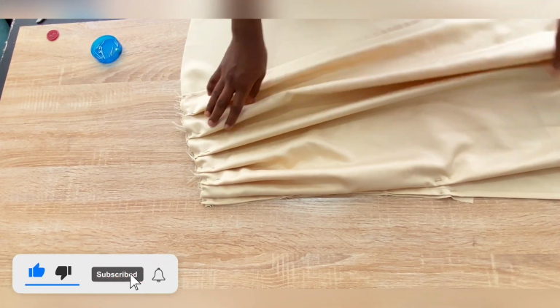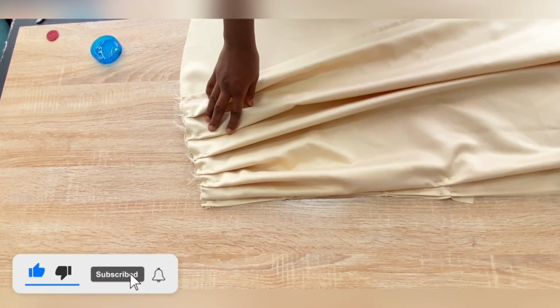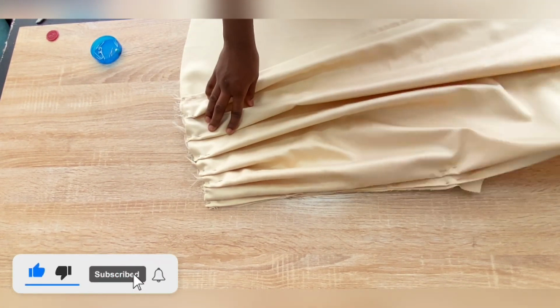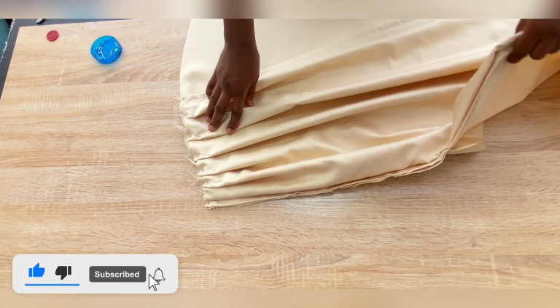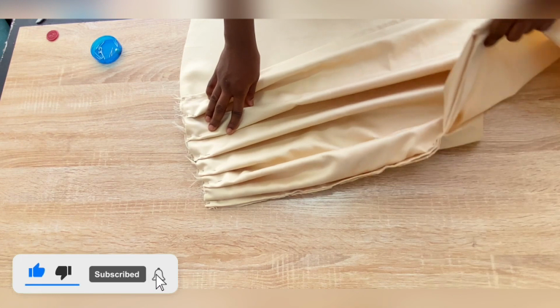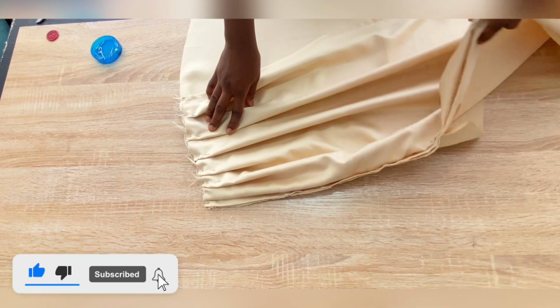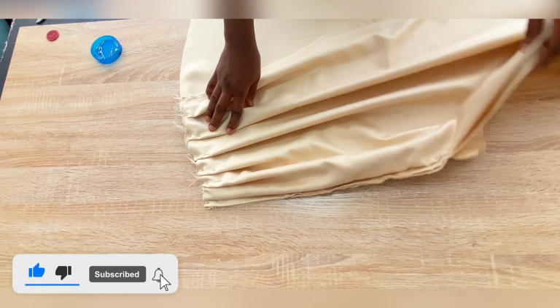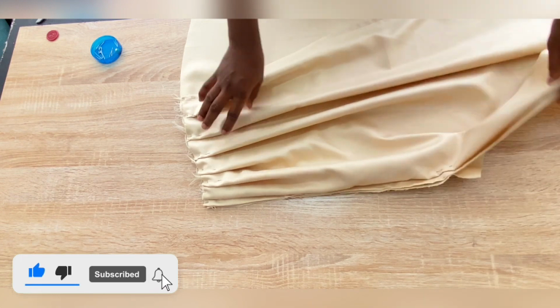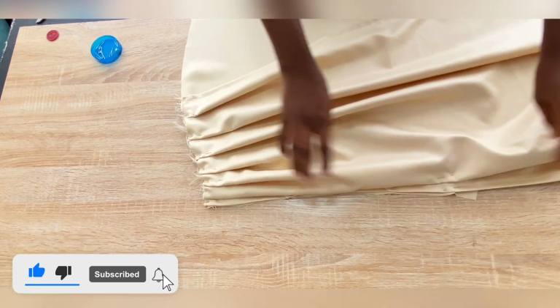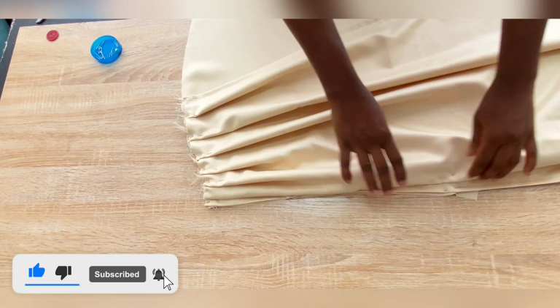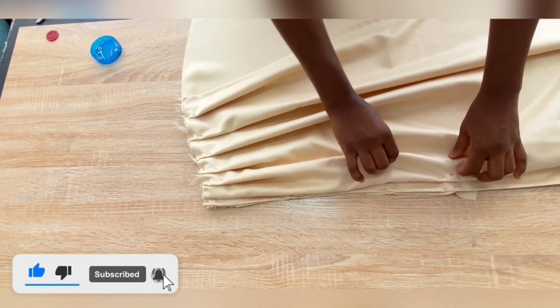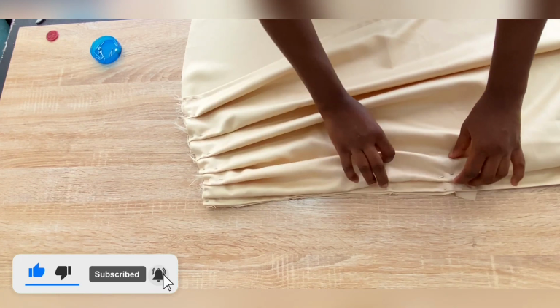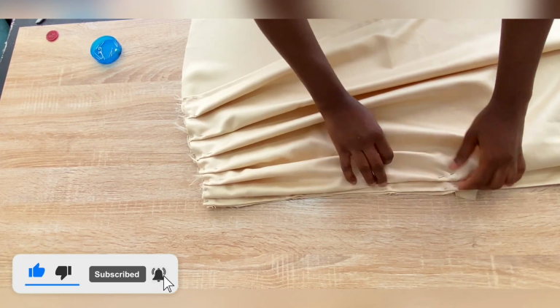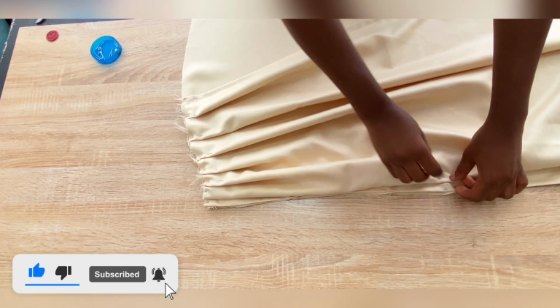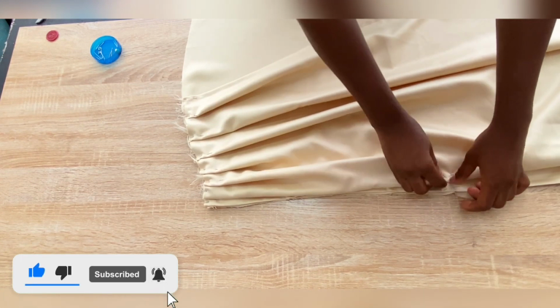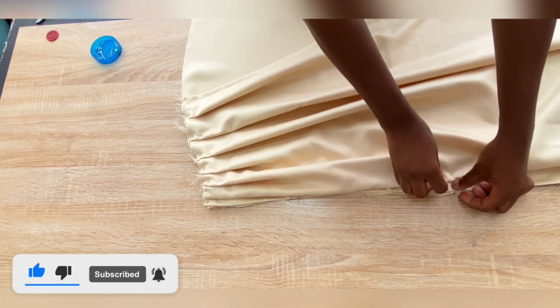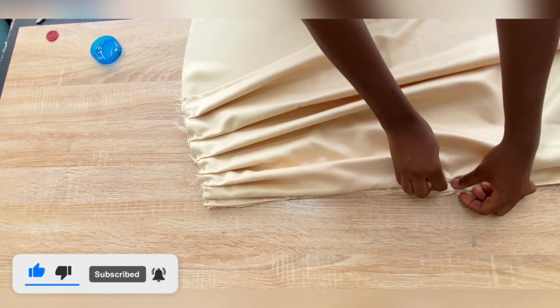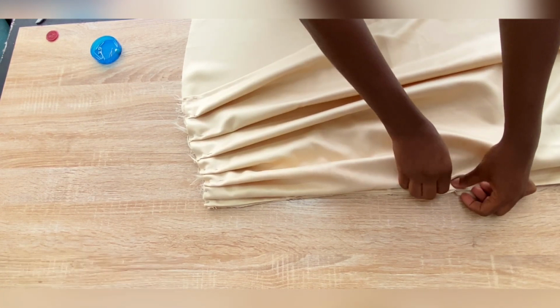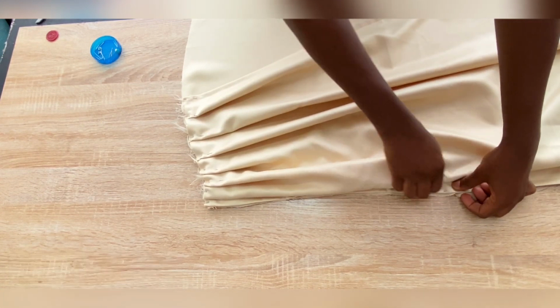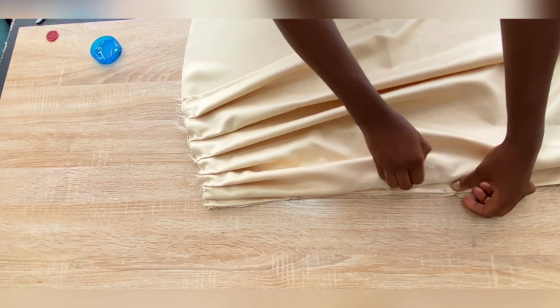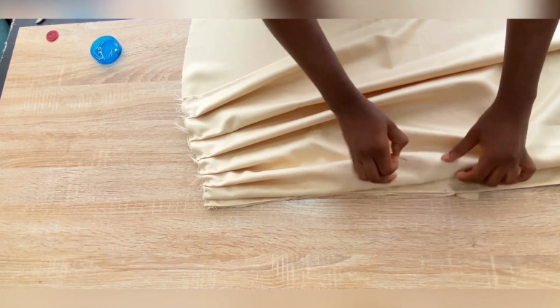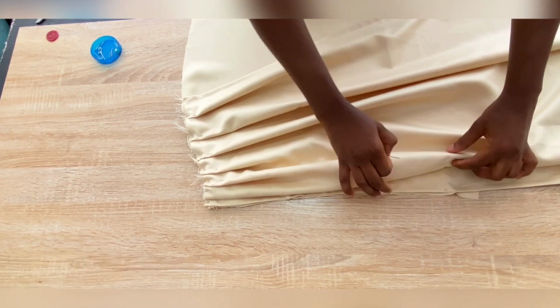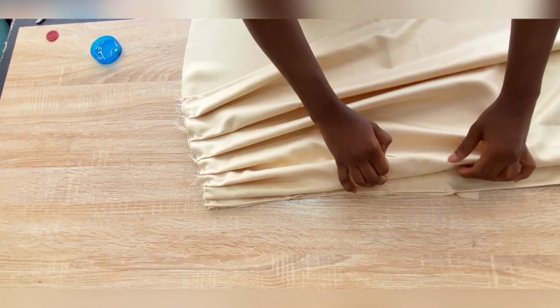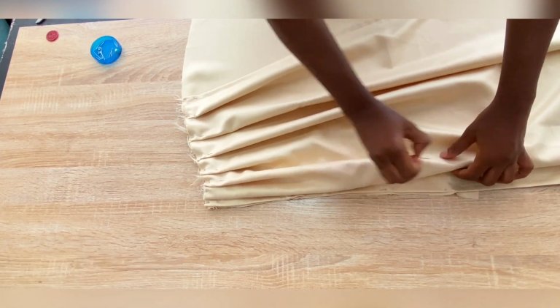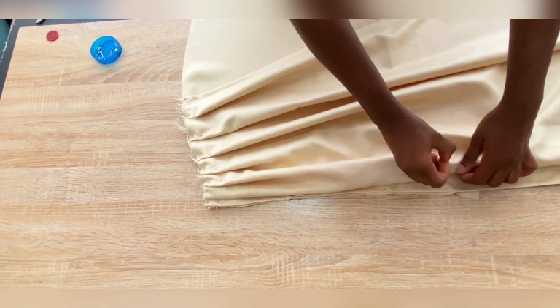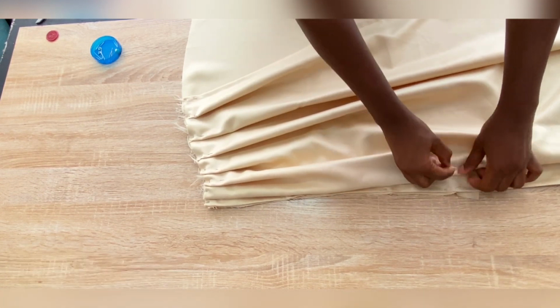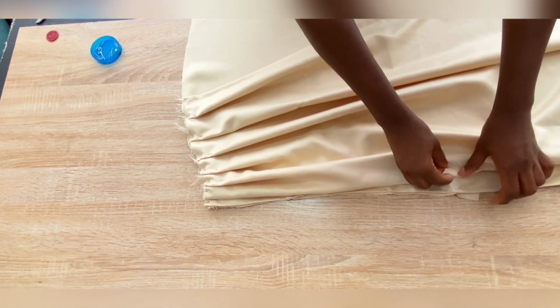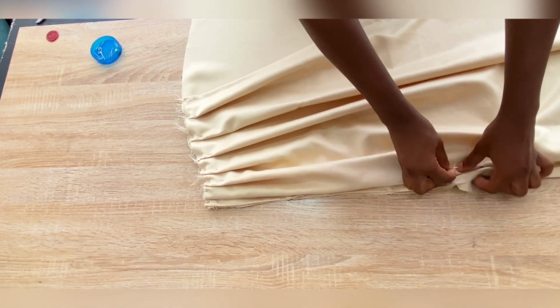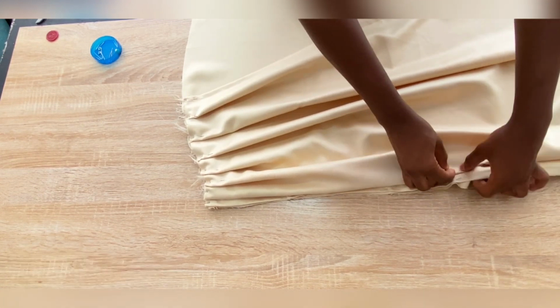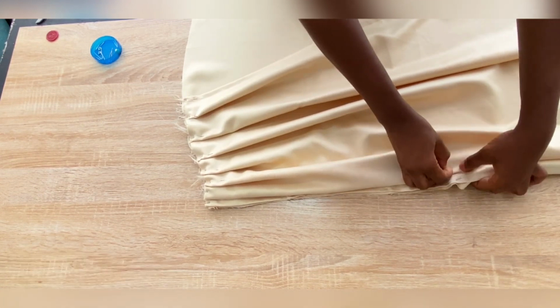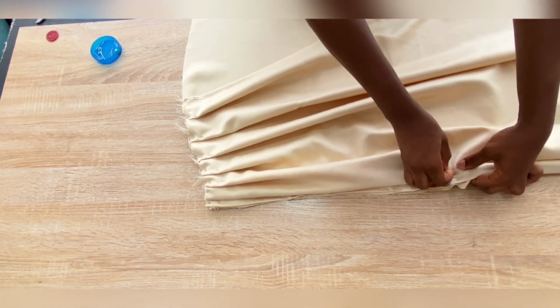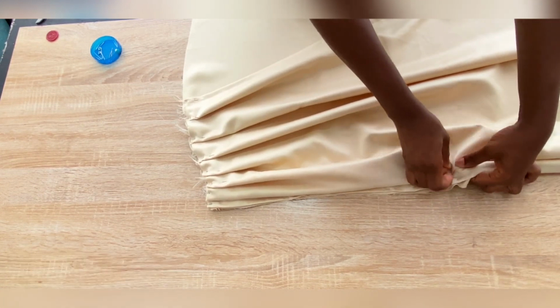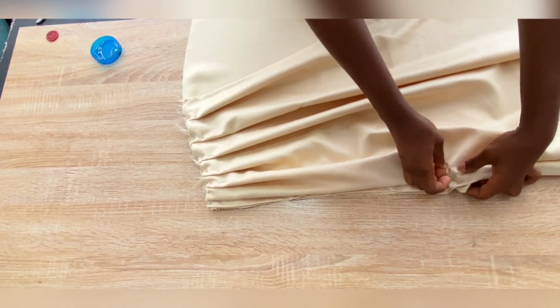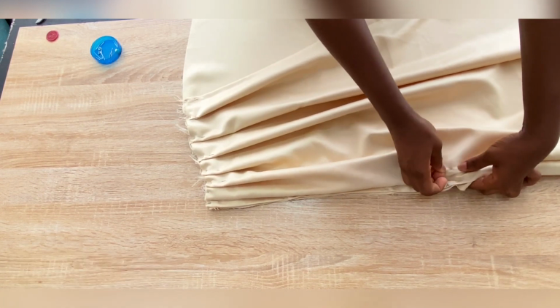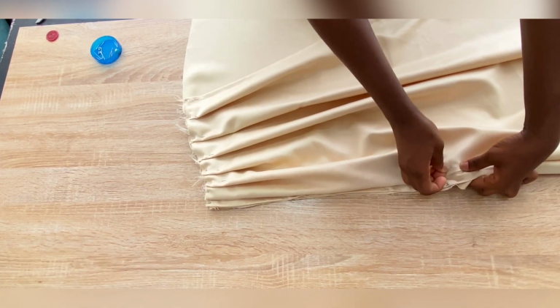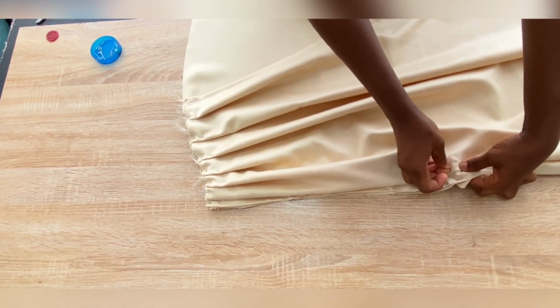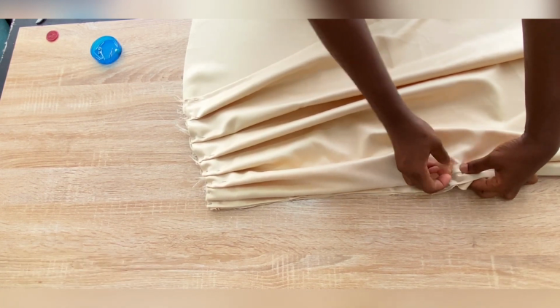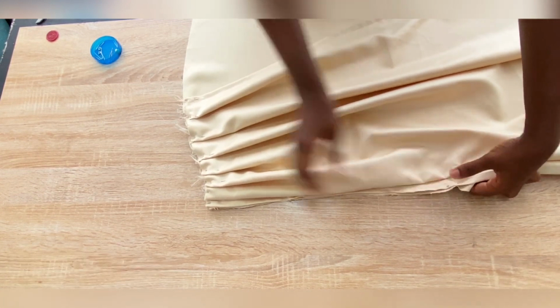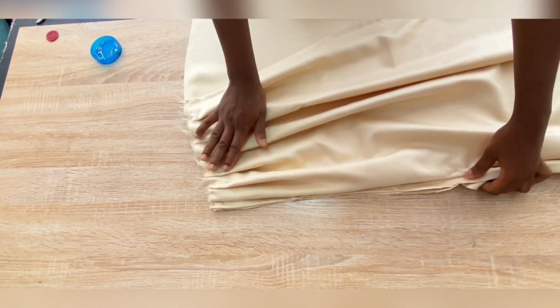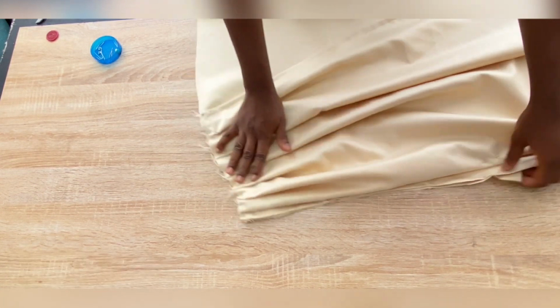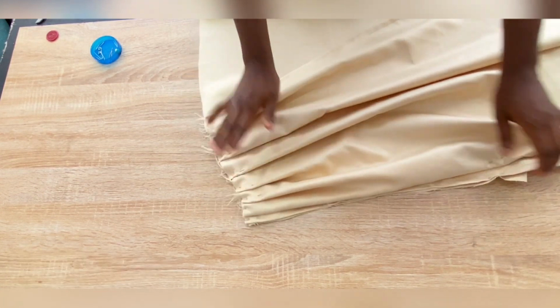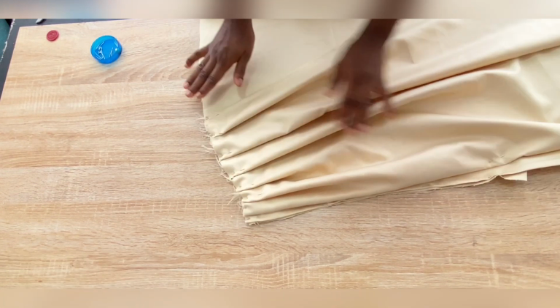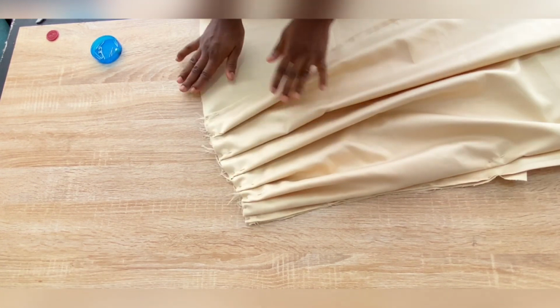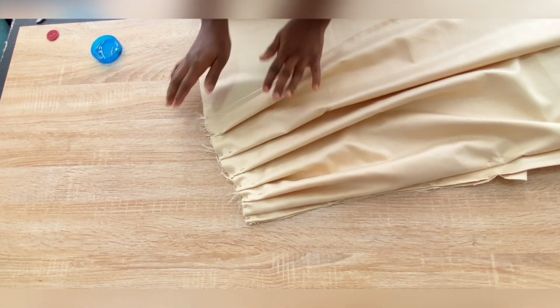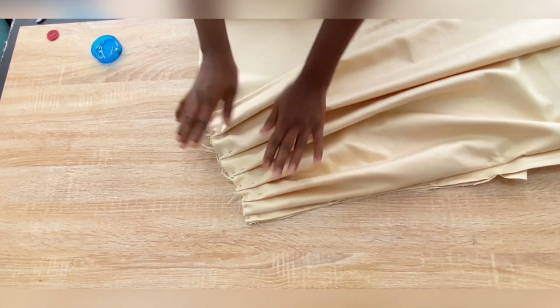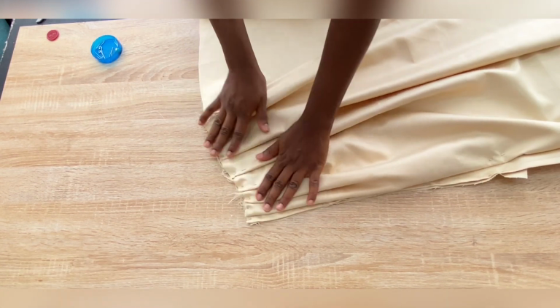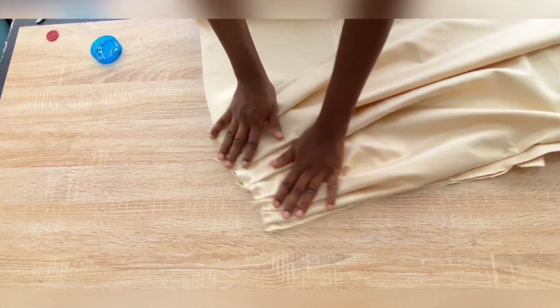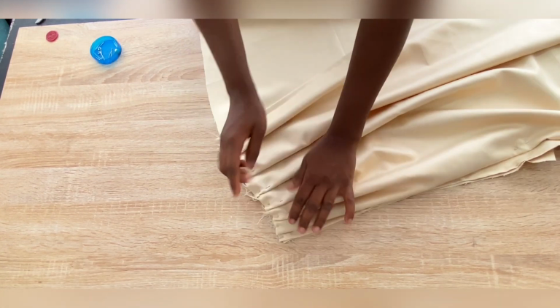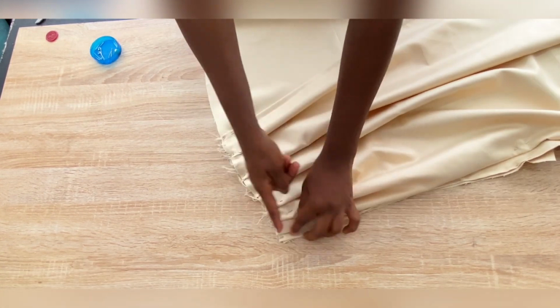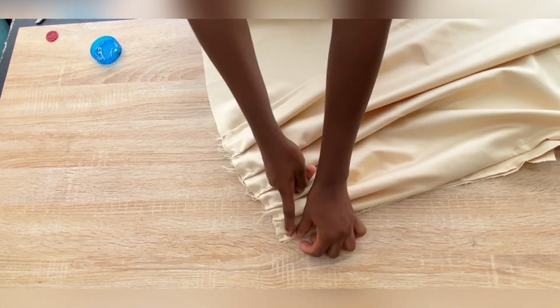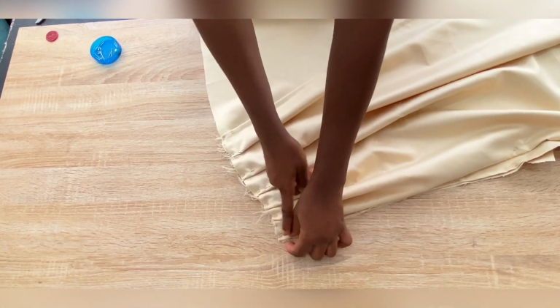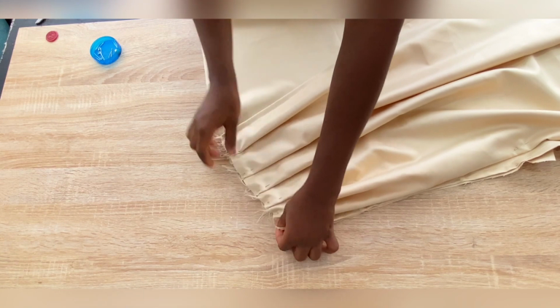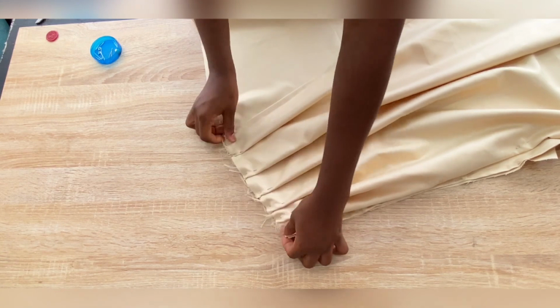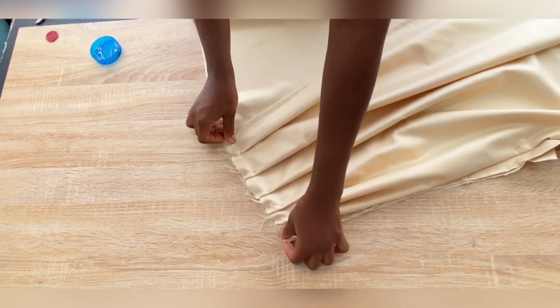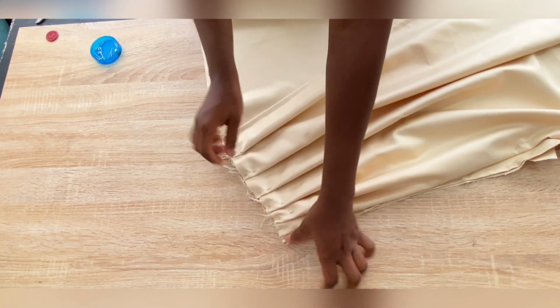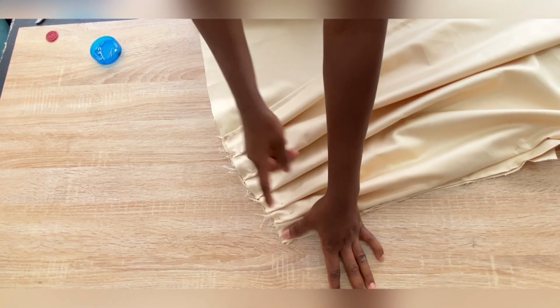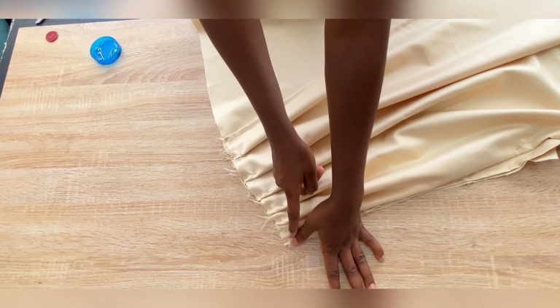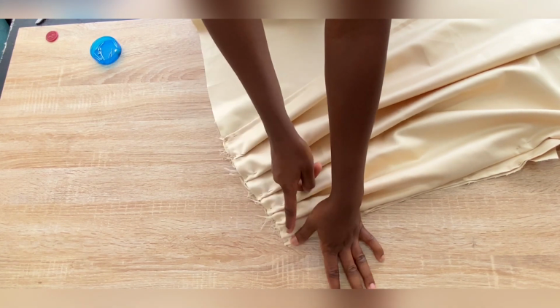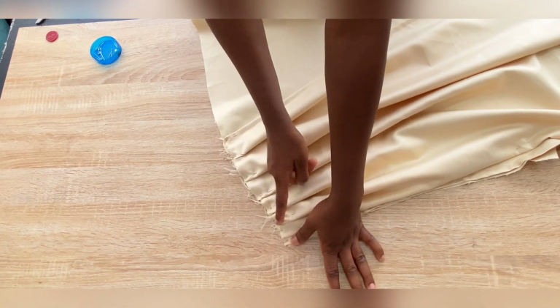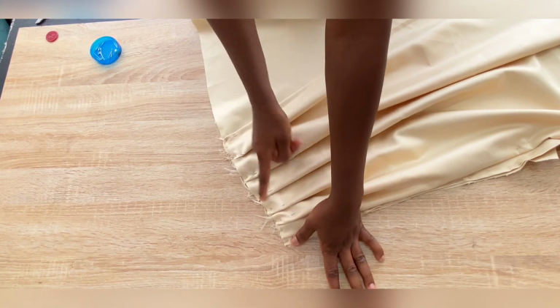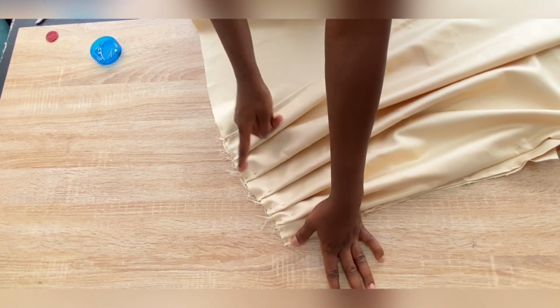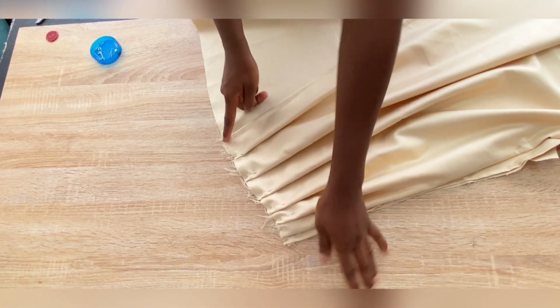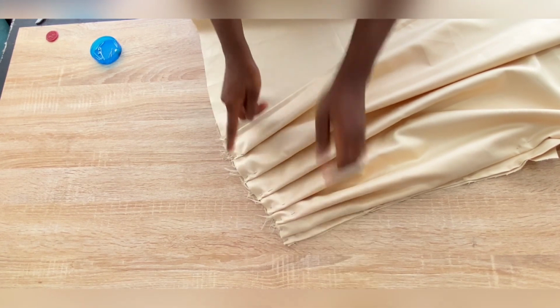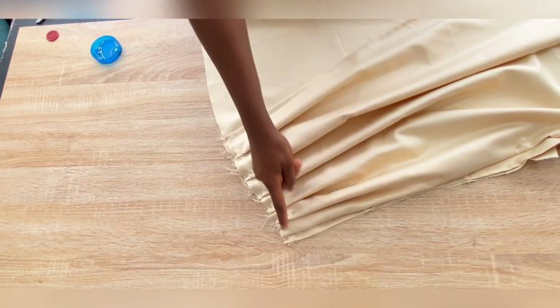I am done making the pleats, and the next step is to go to the sewing machine and secure the pleats down with a stitch.